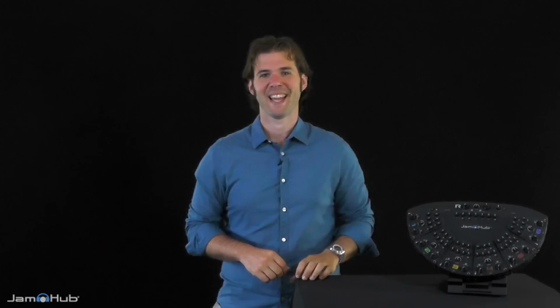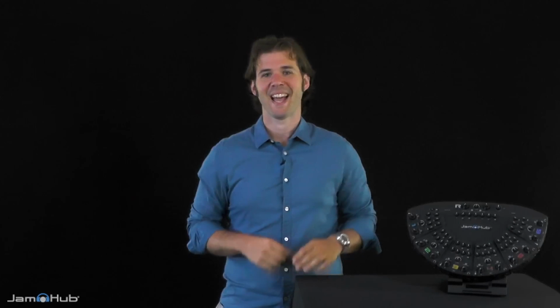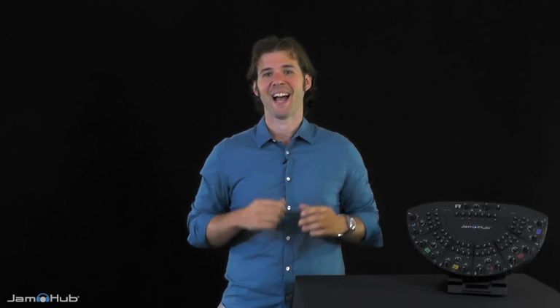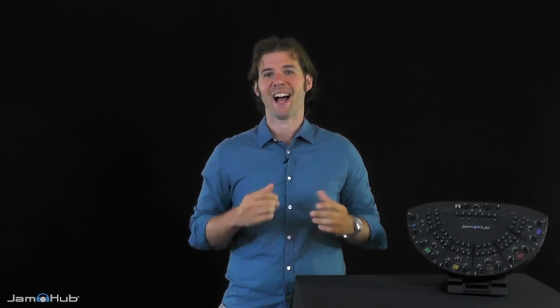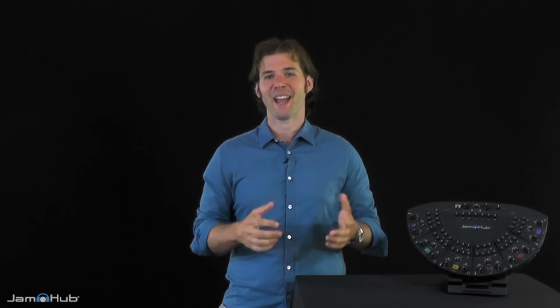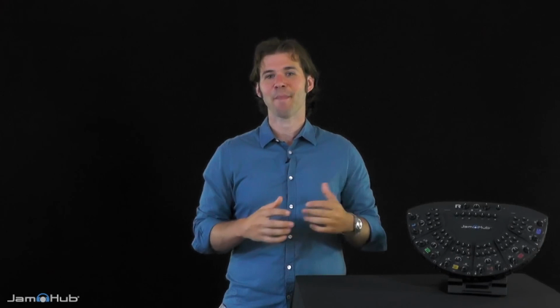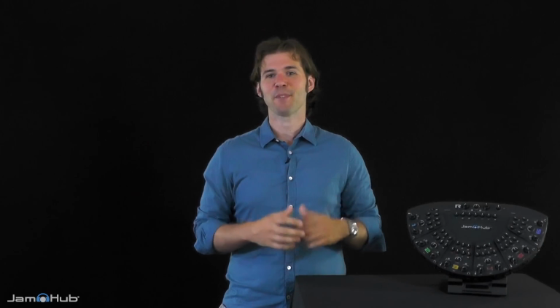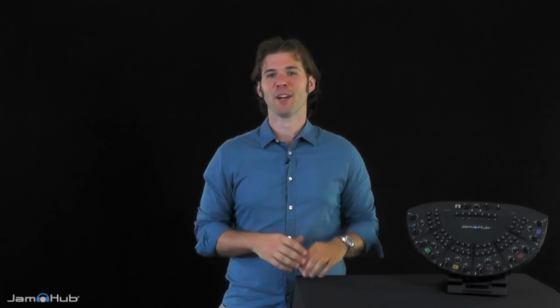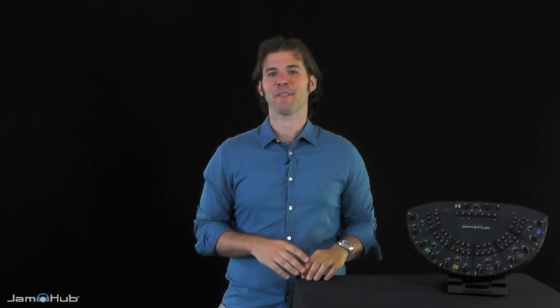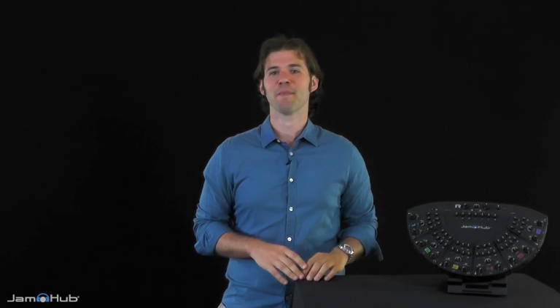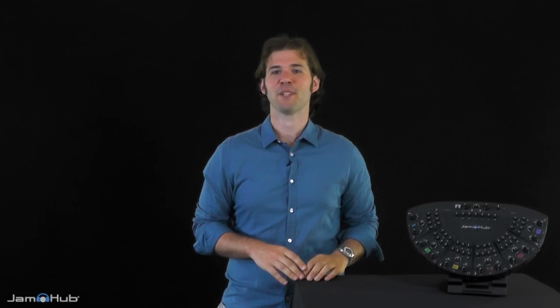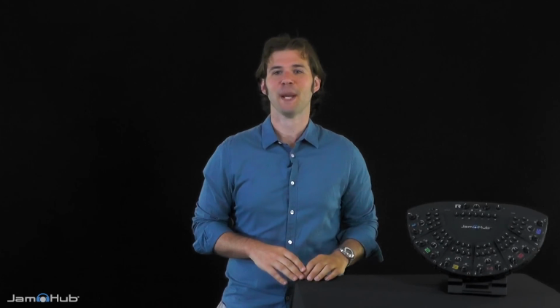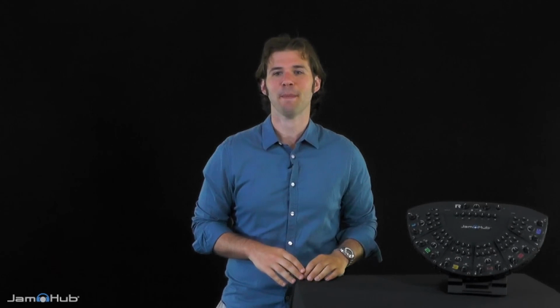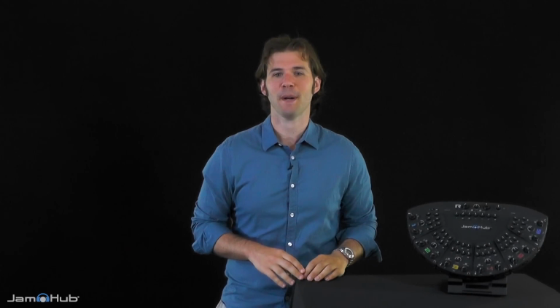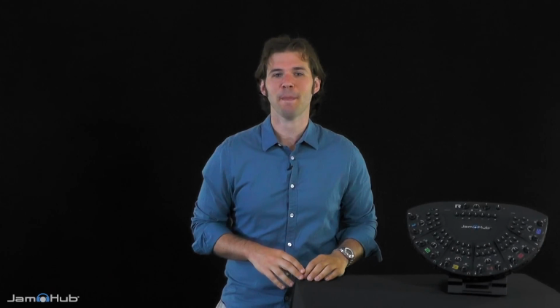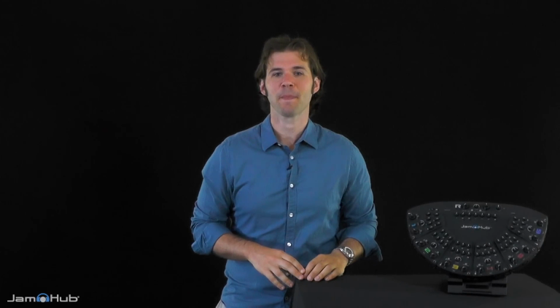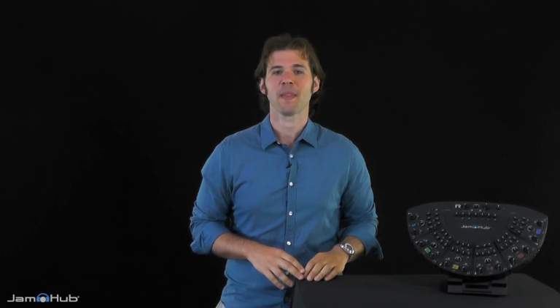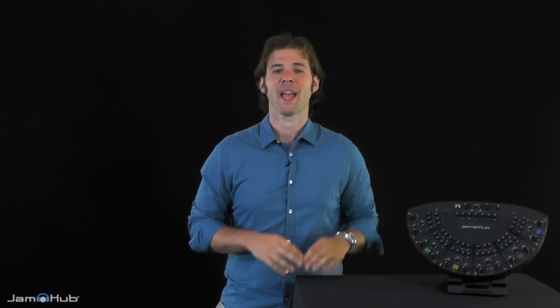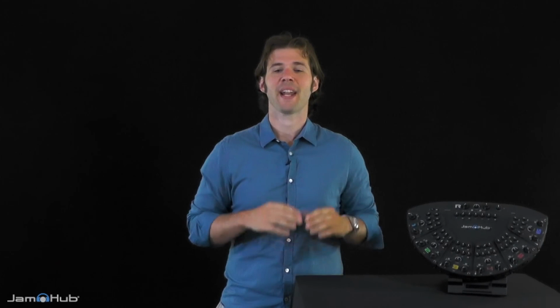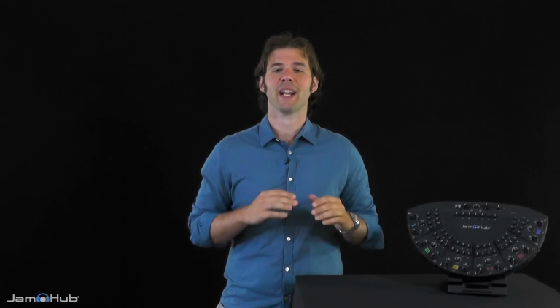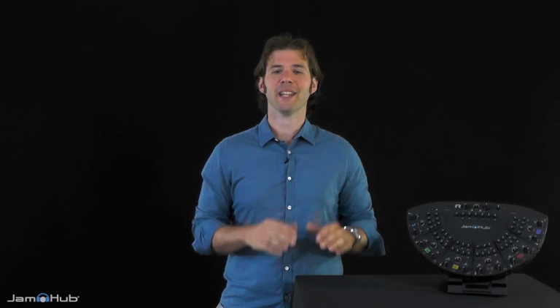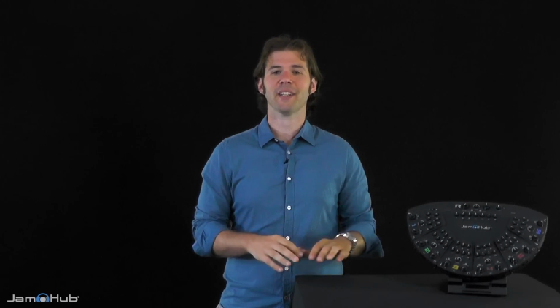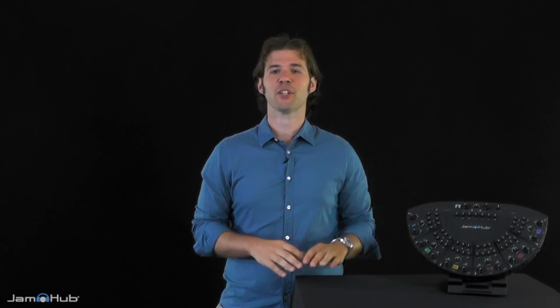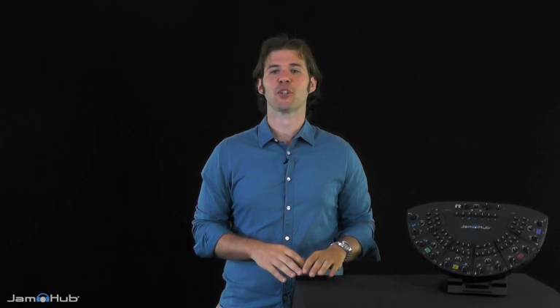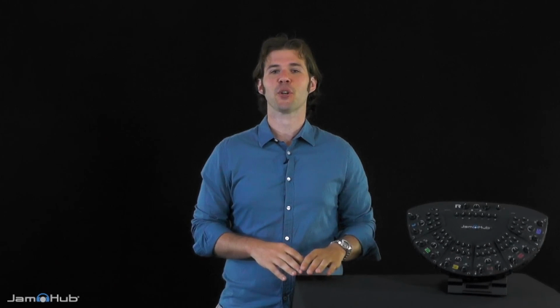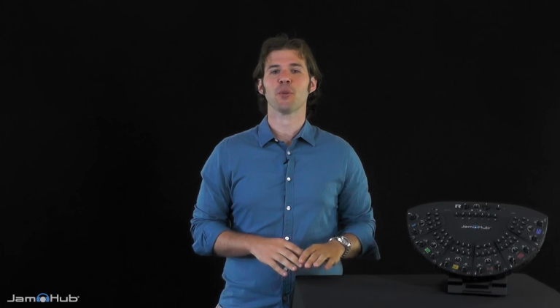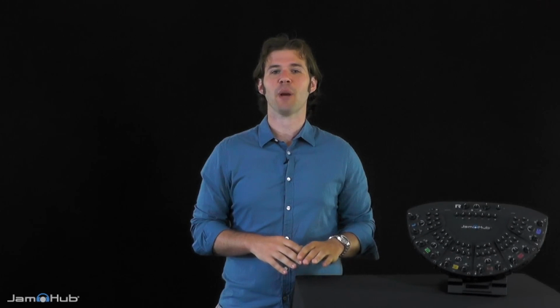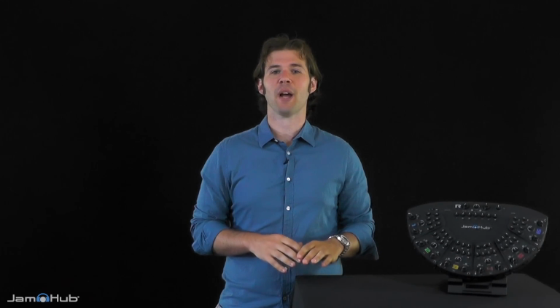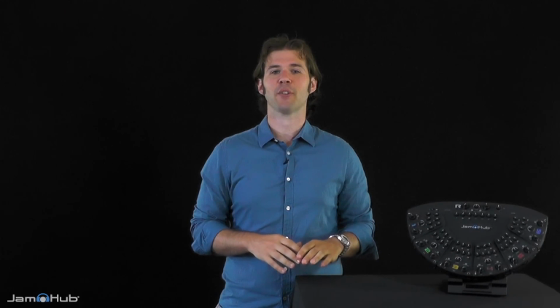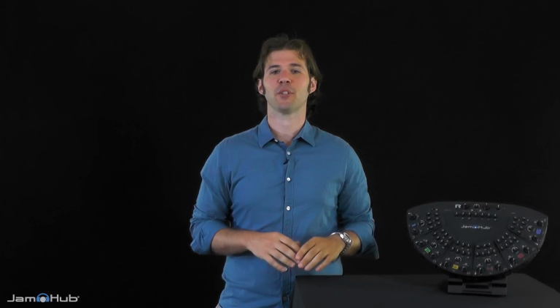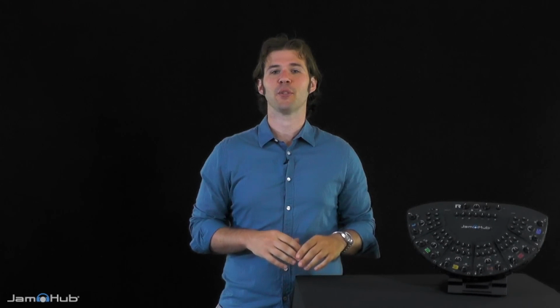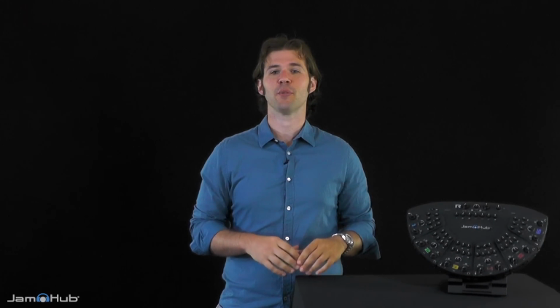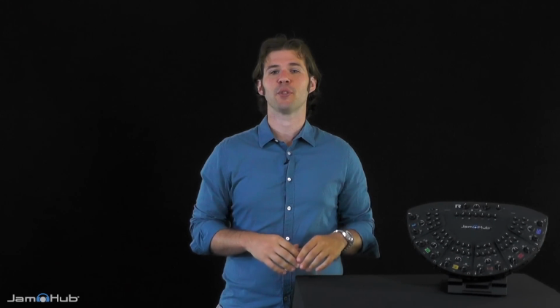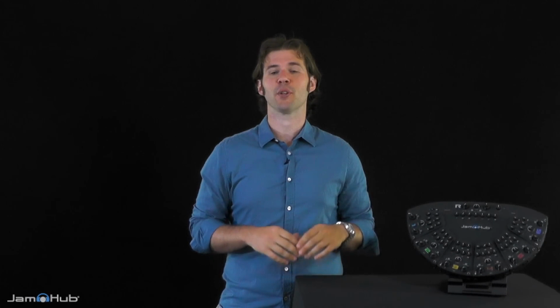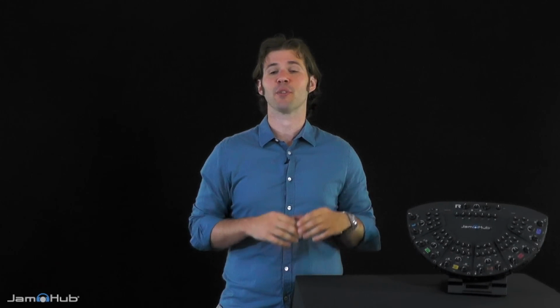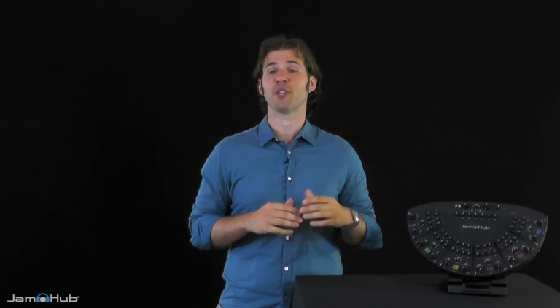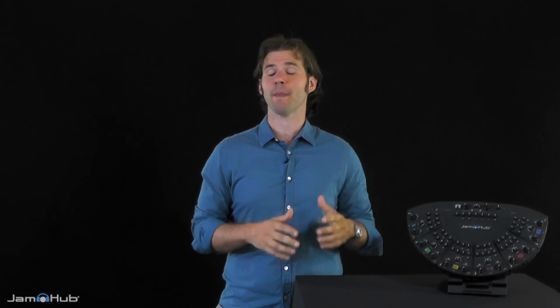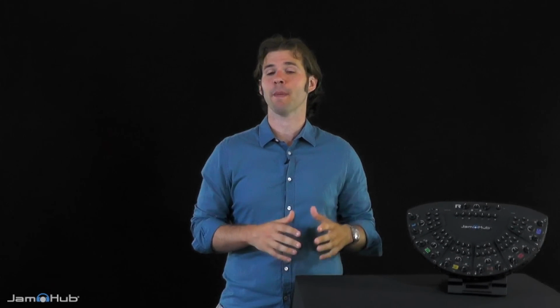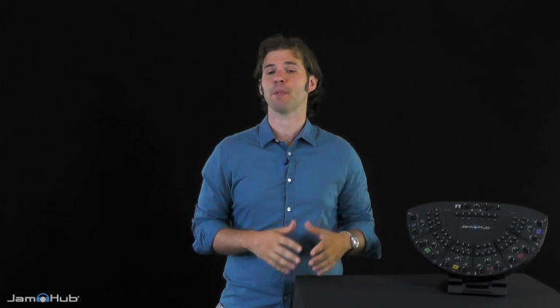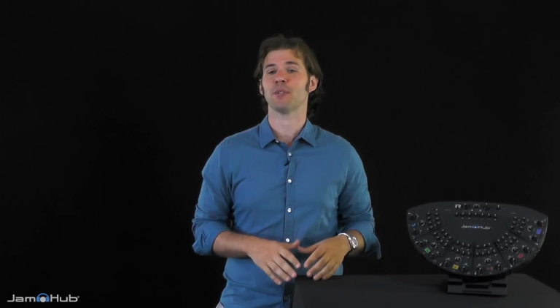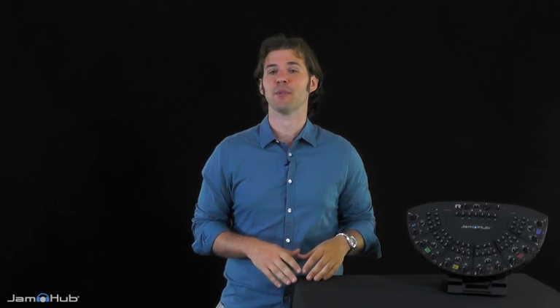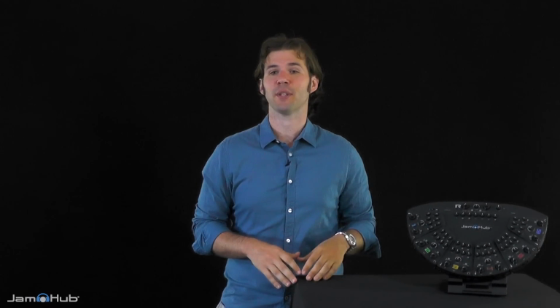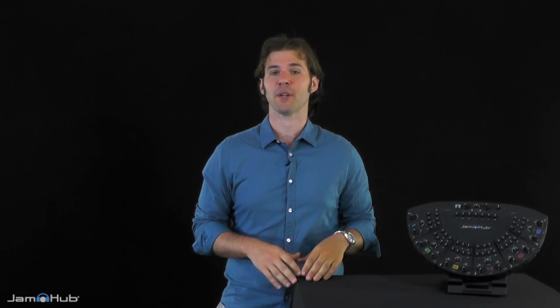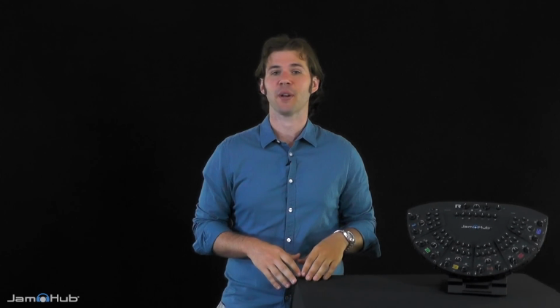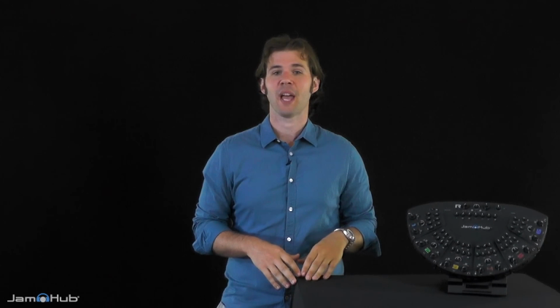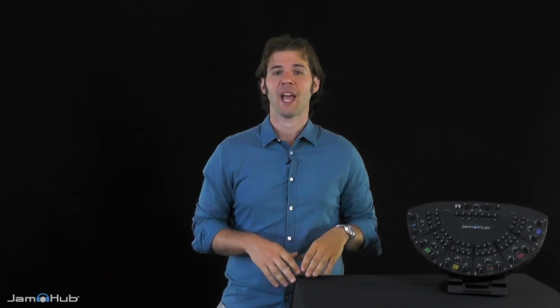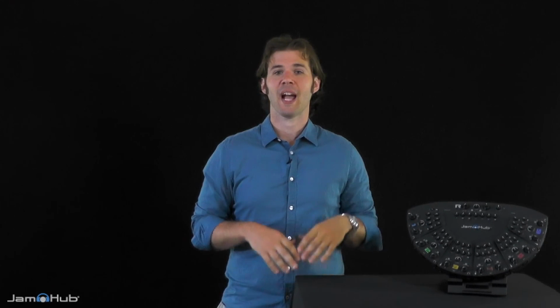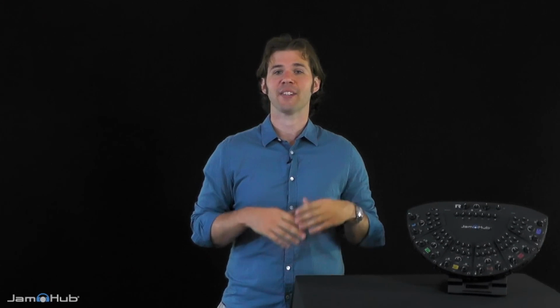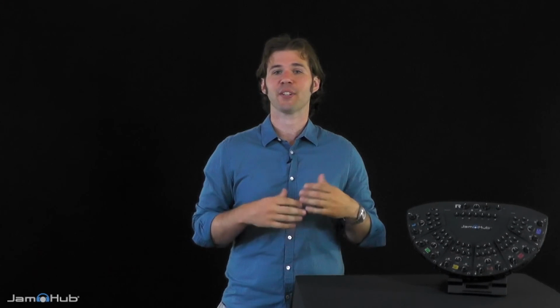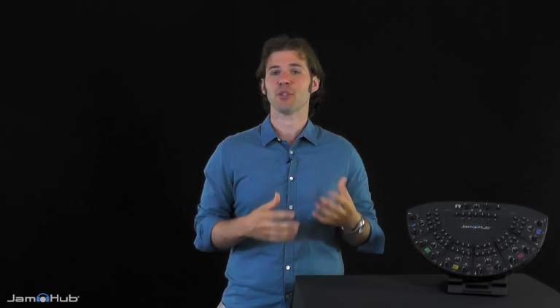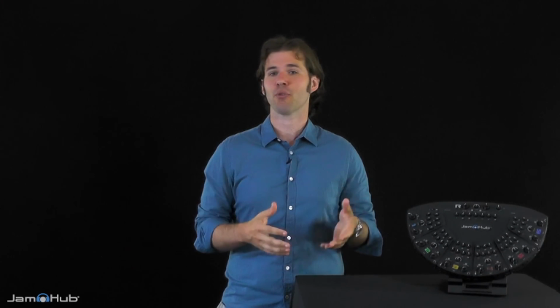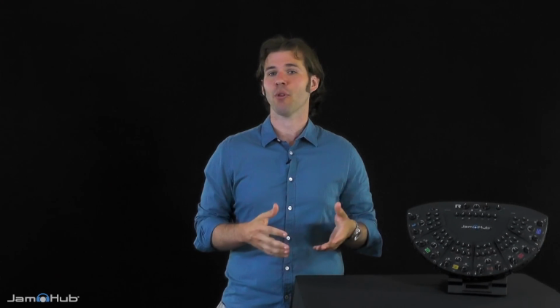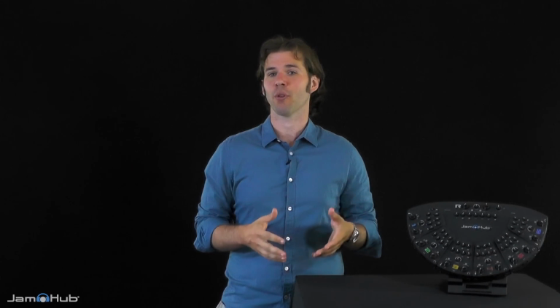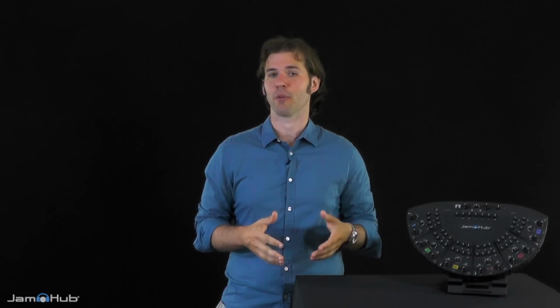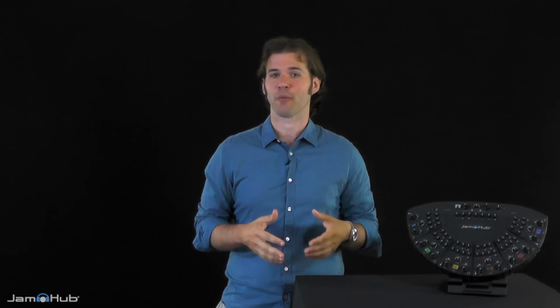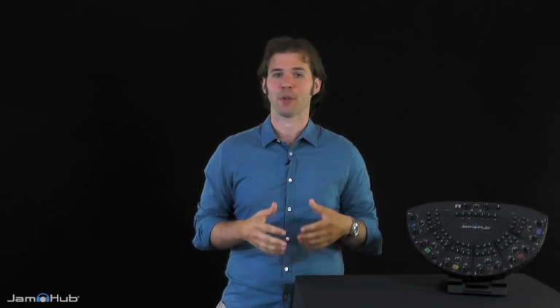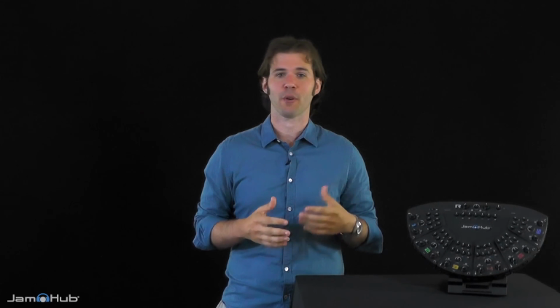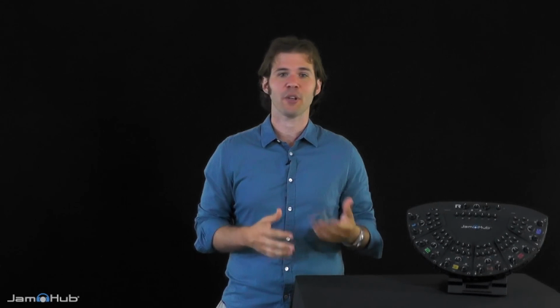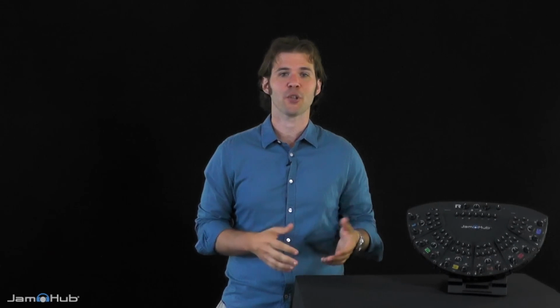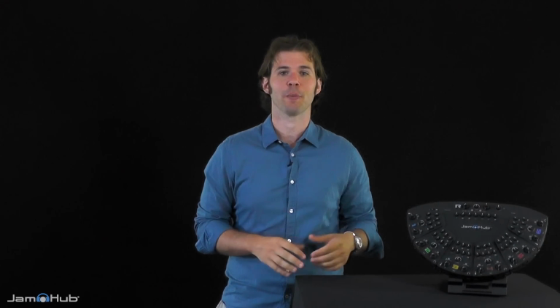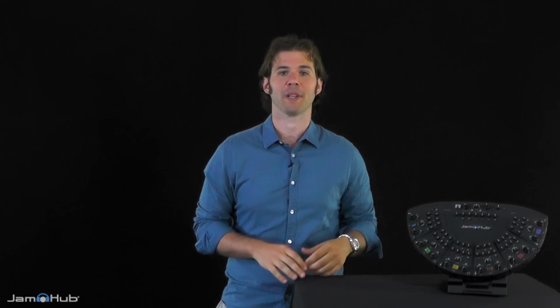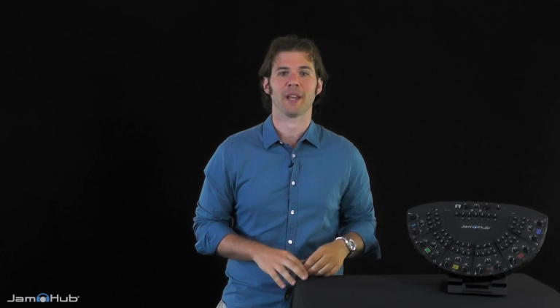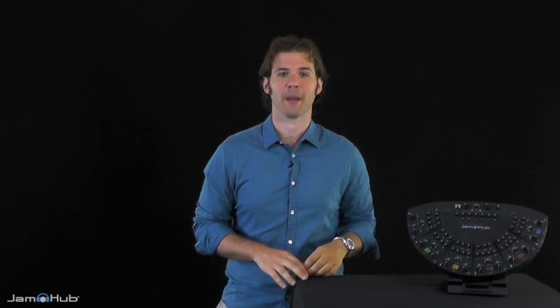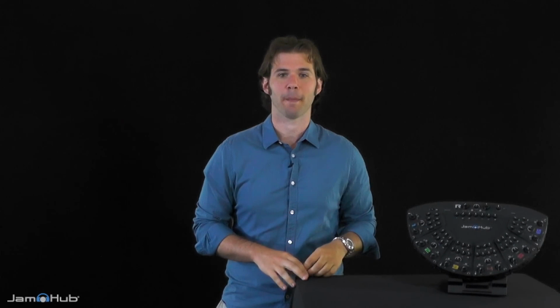Hi, I'm John from JamHub, and I'd like to show you how to use your JamHub Studio as a controller for your instrument lab.